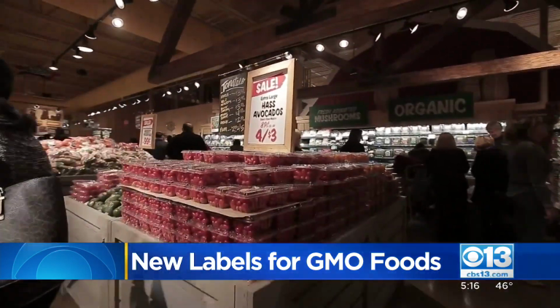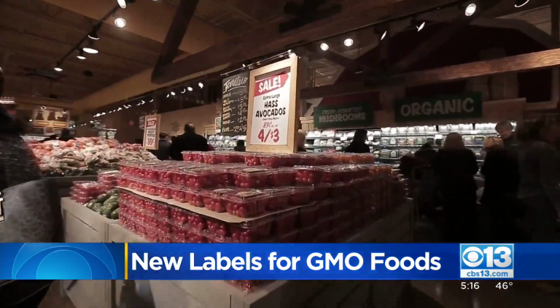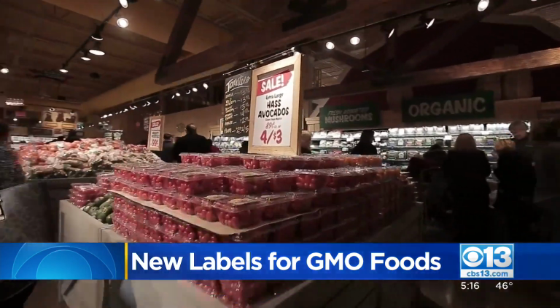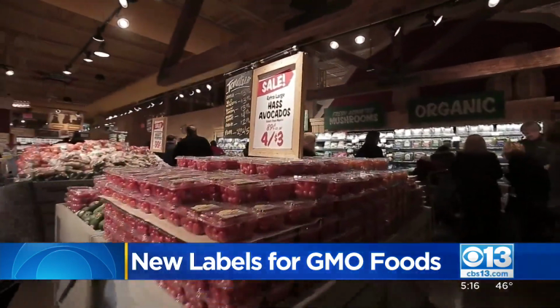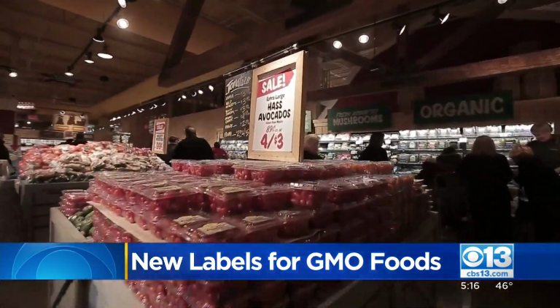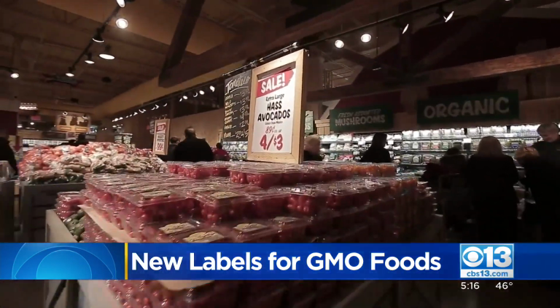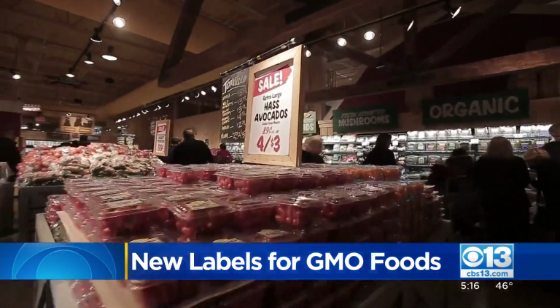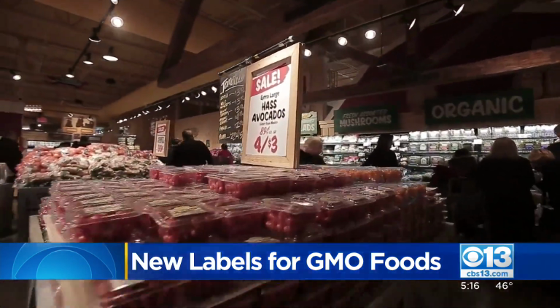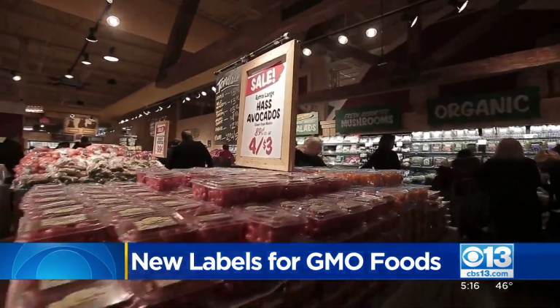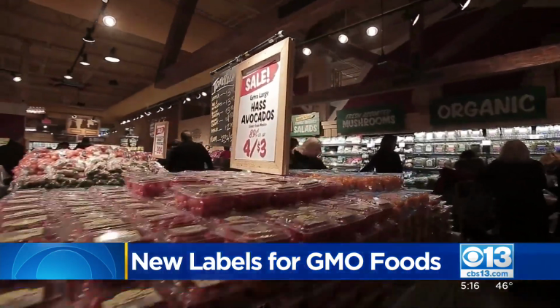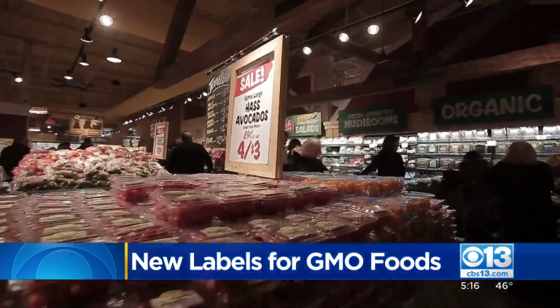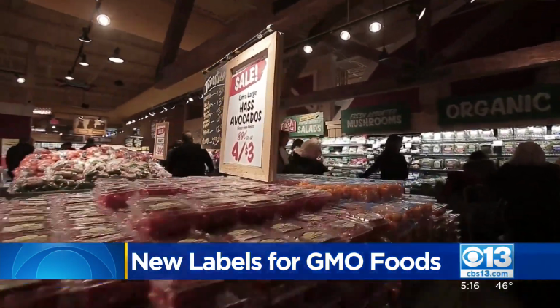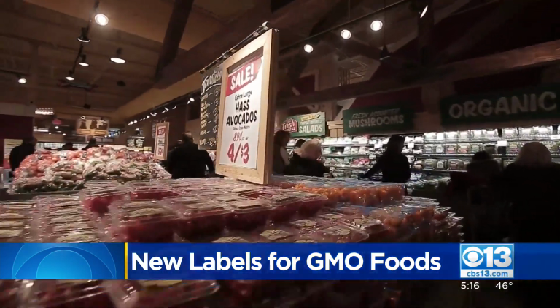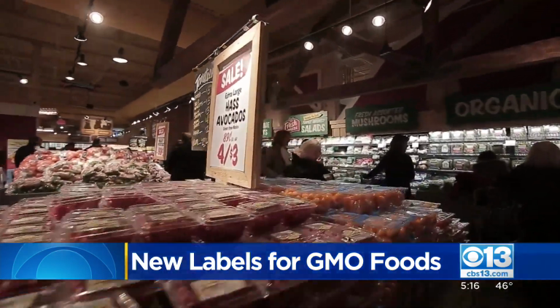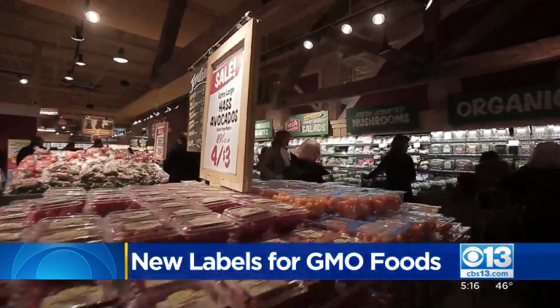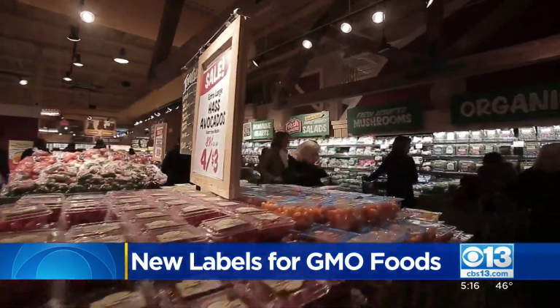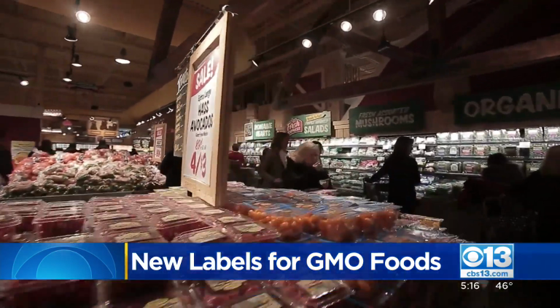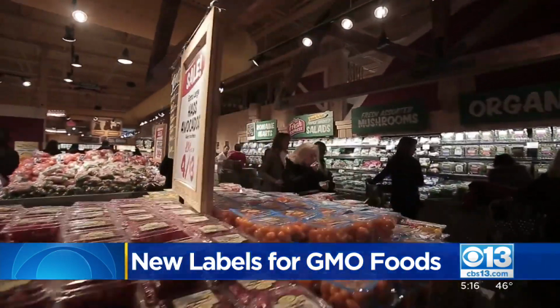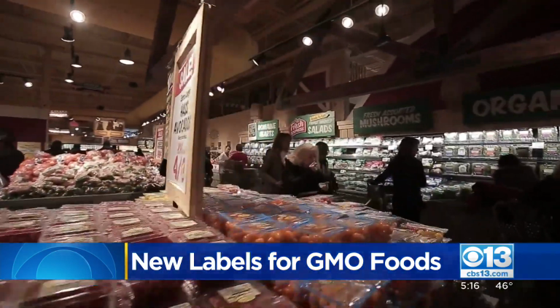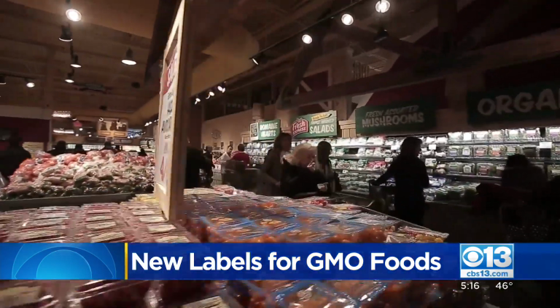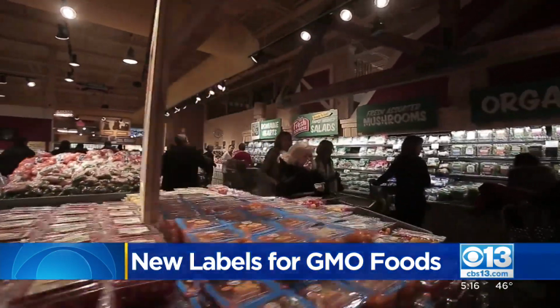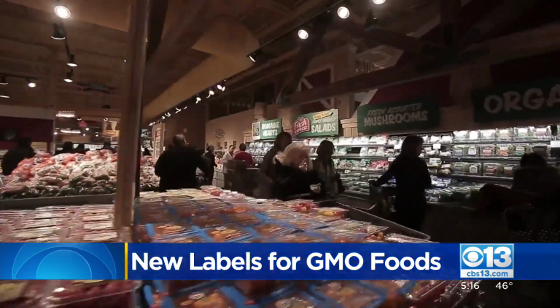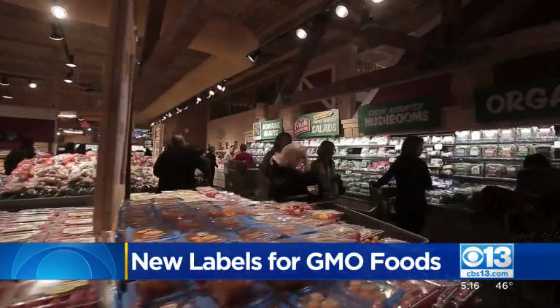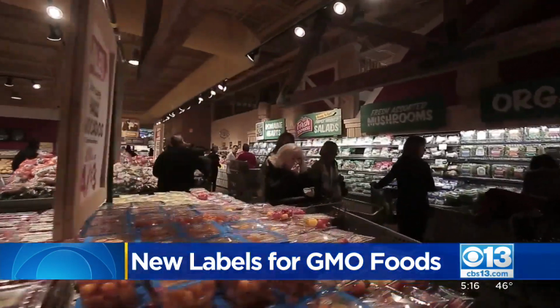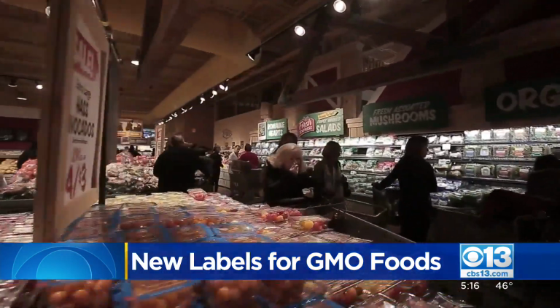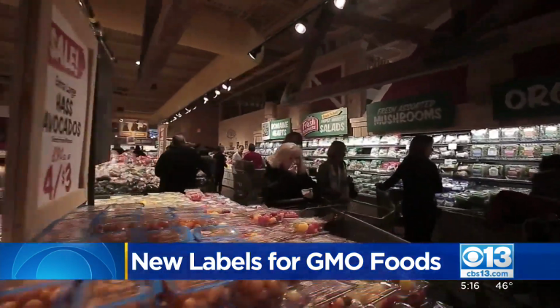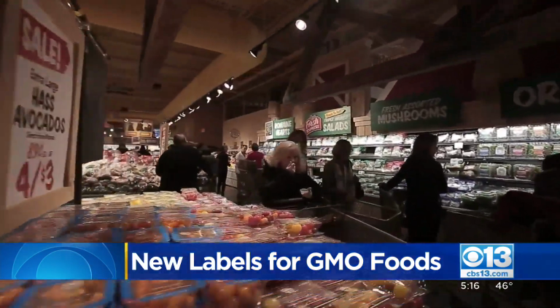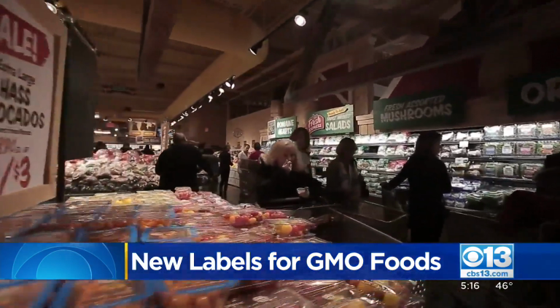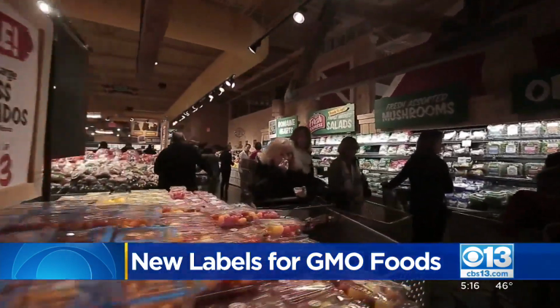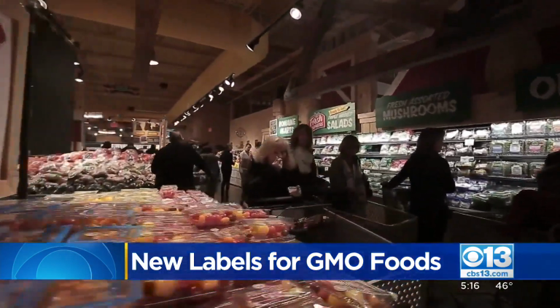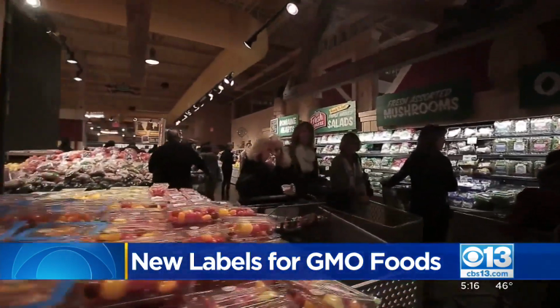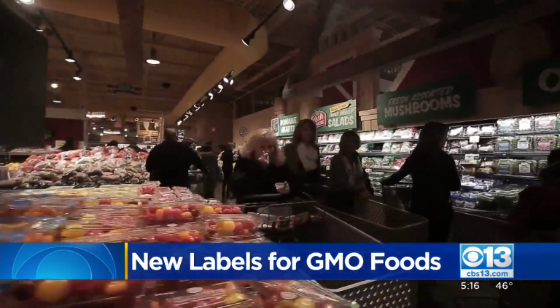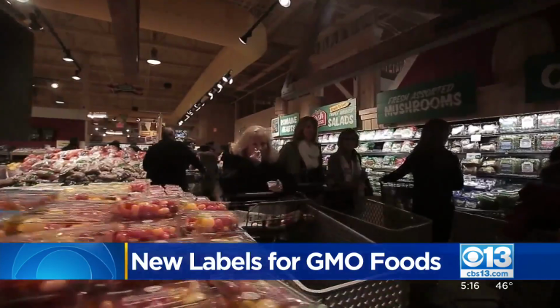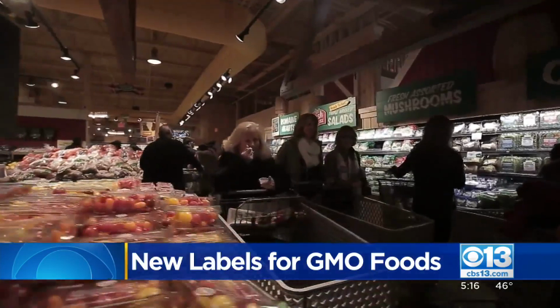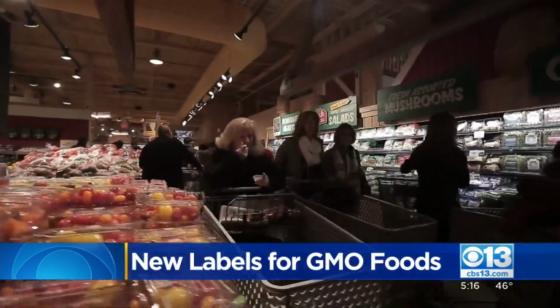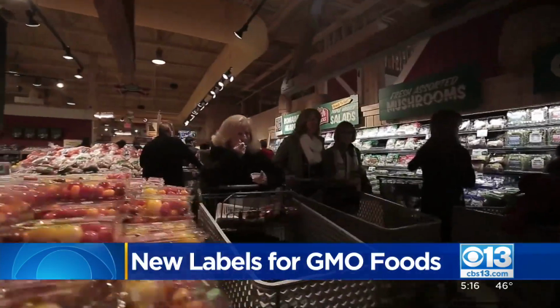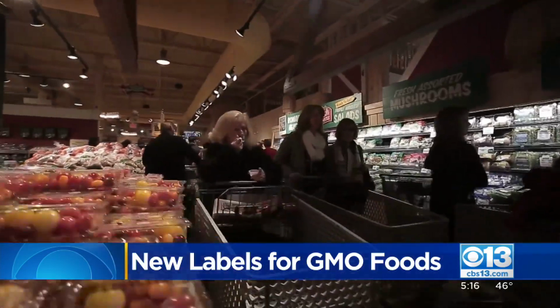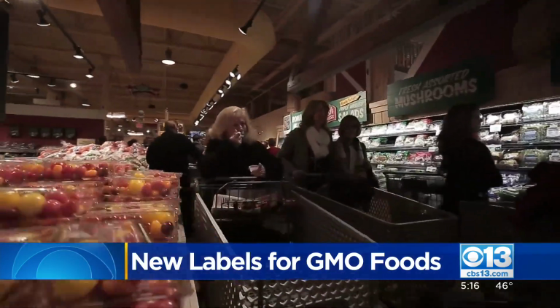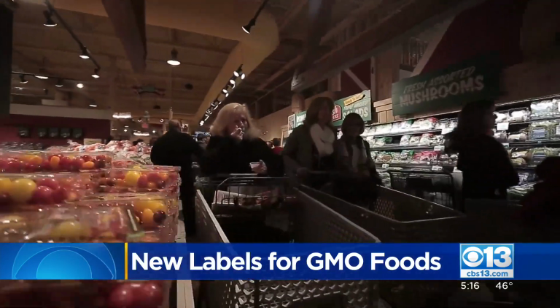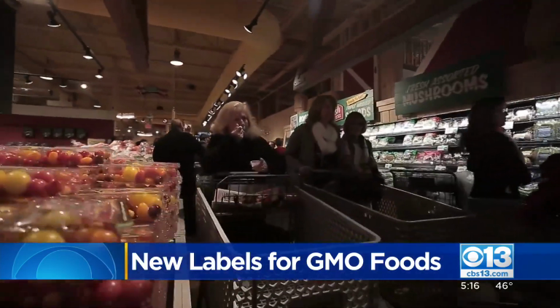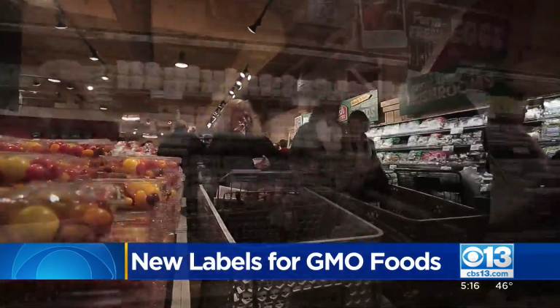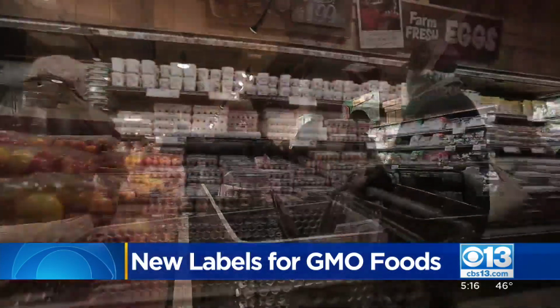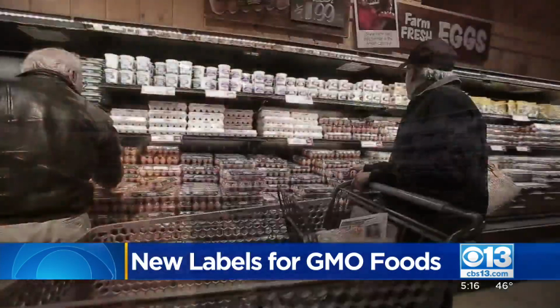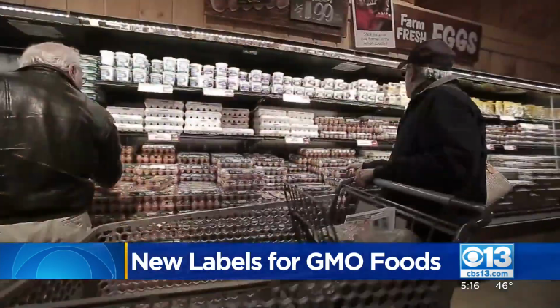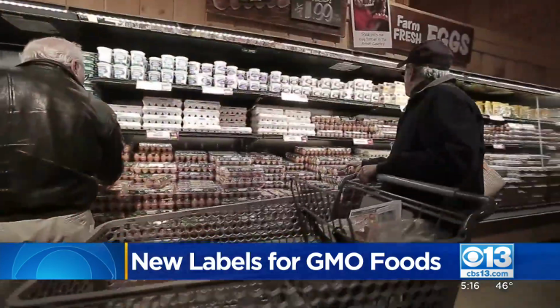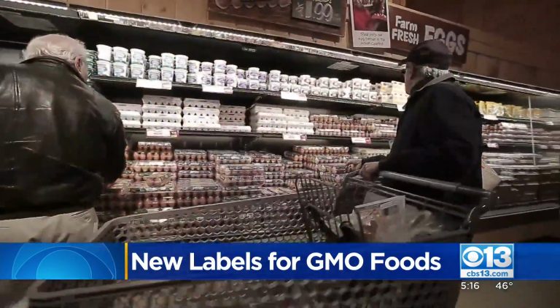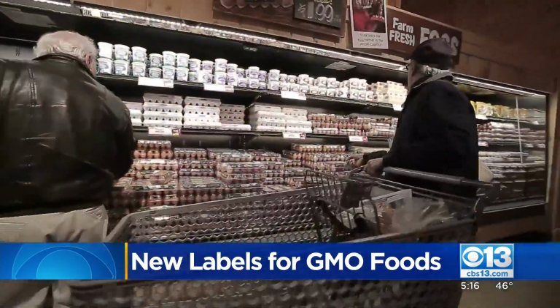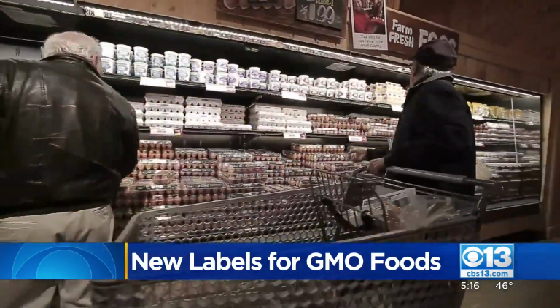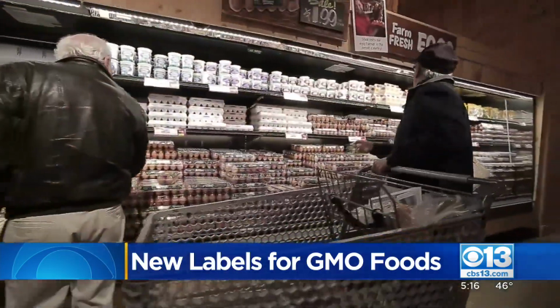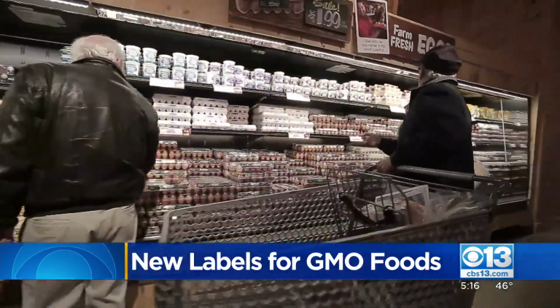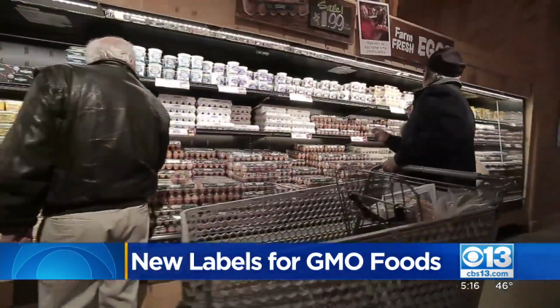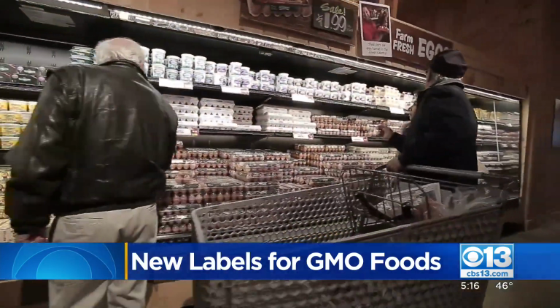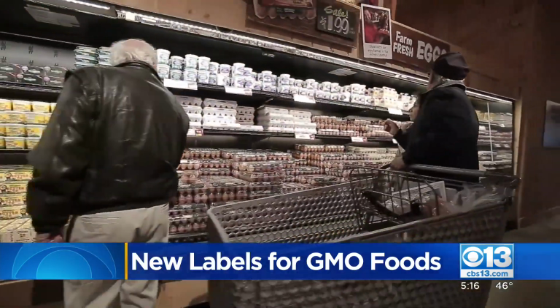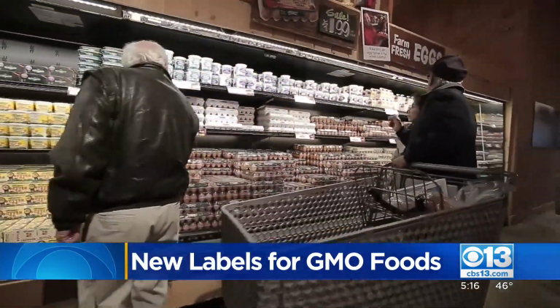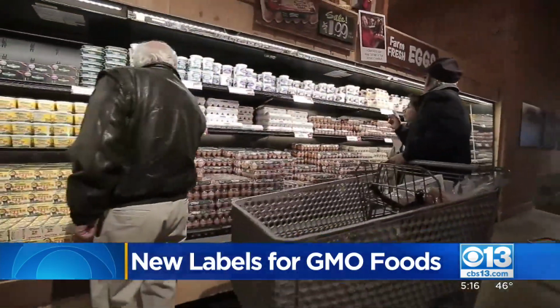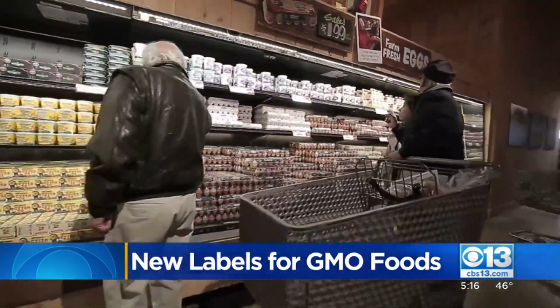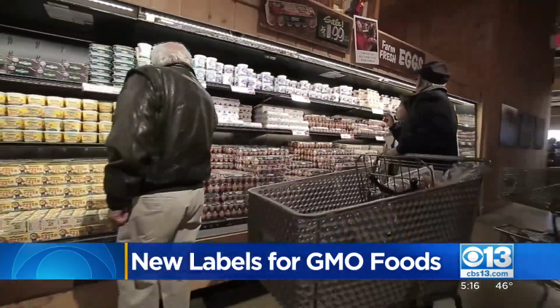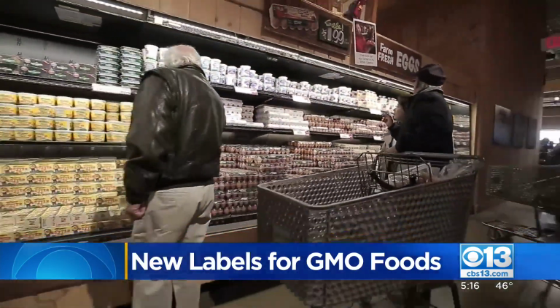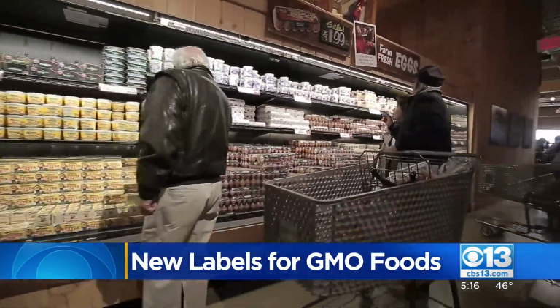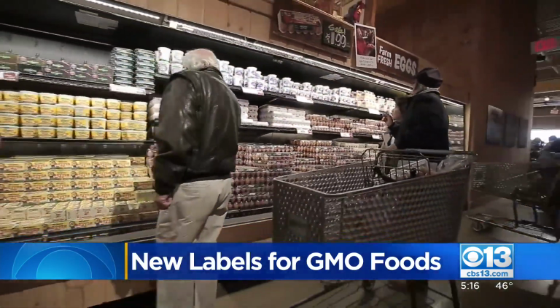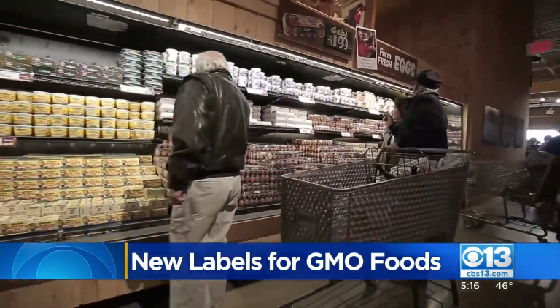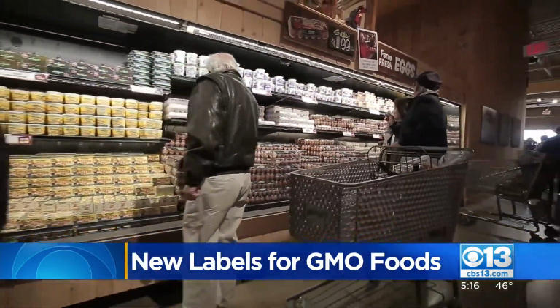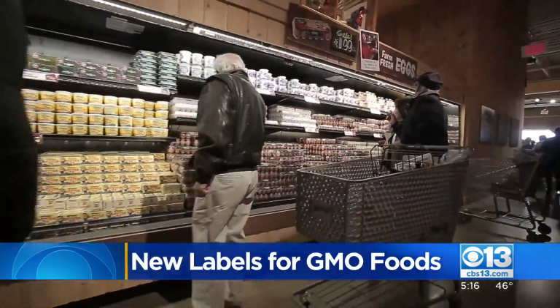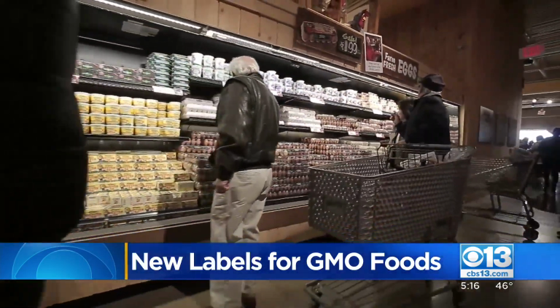The USDA is not planning to do spot checks on food labels in grocery stores, but they do say it will respond to any written complaints.